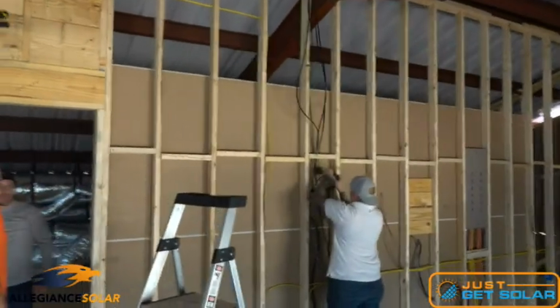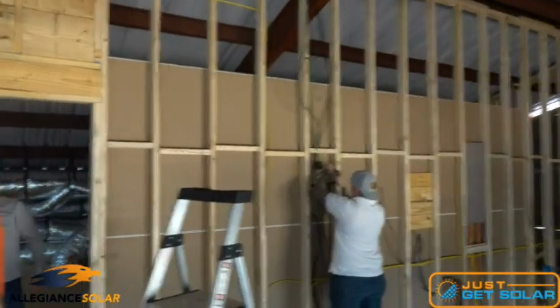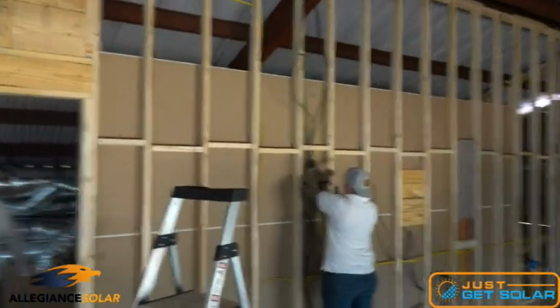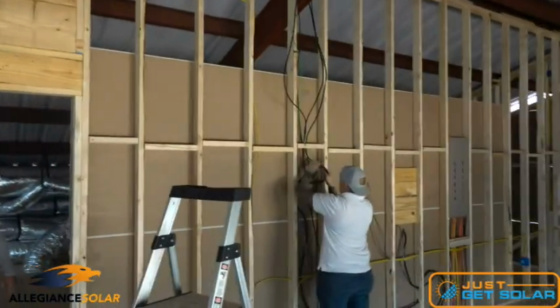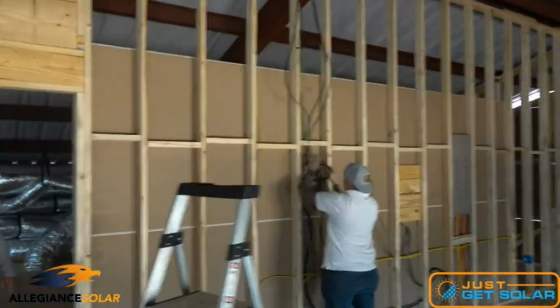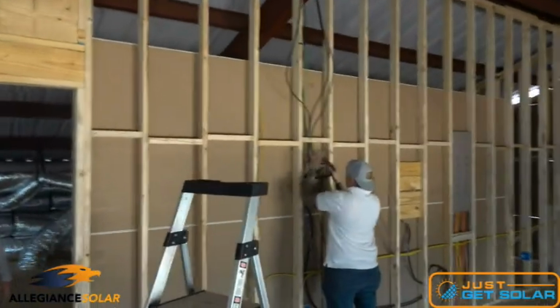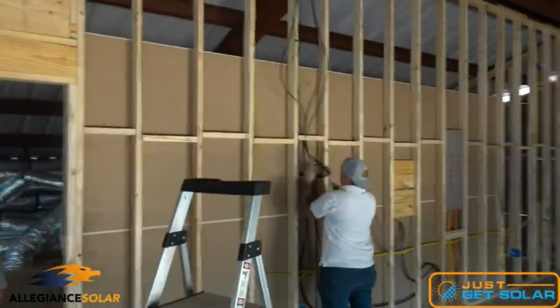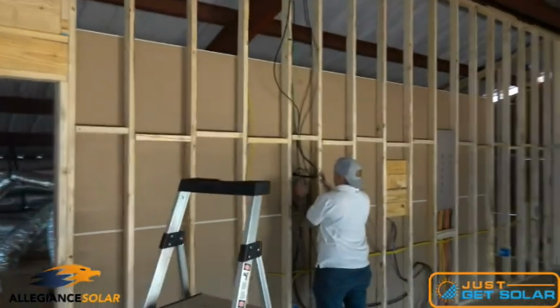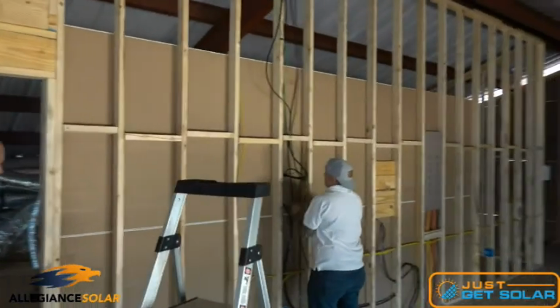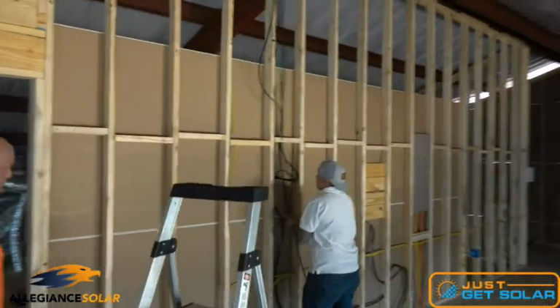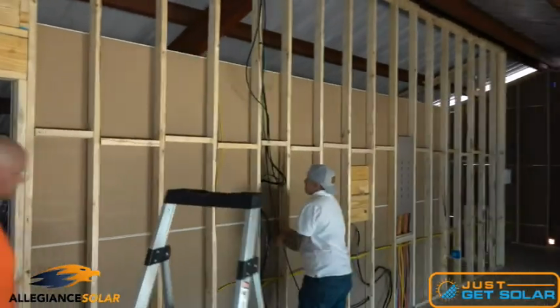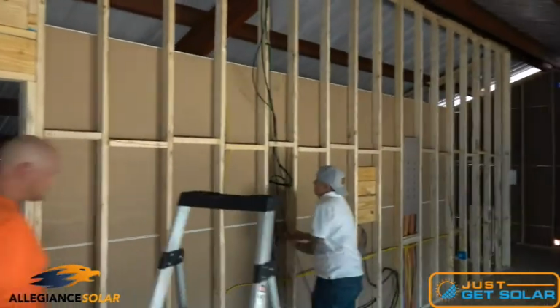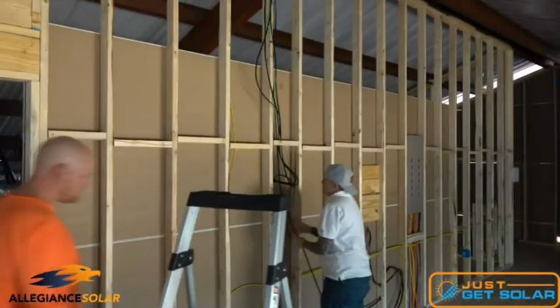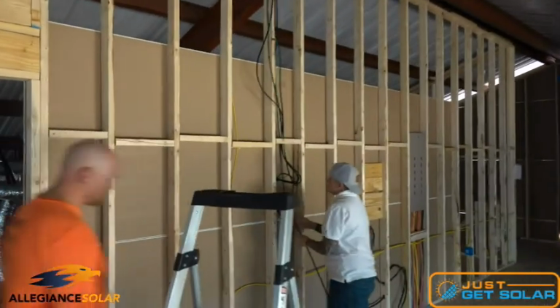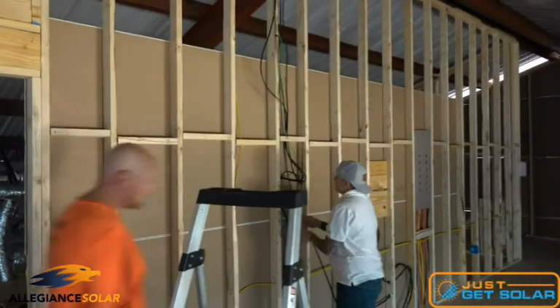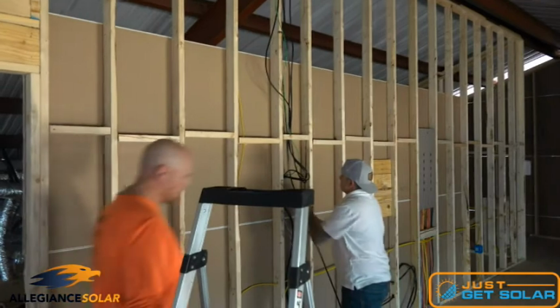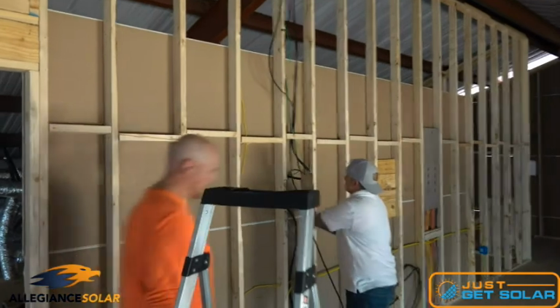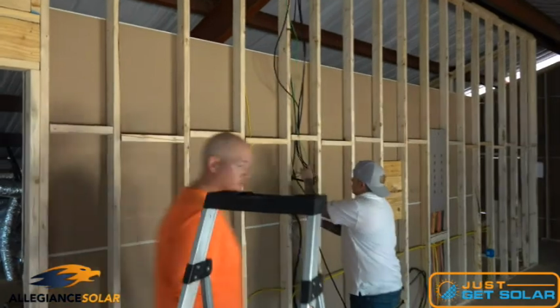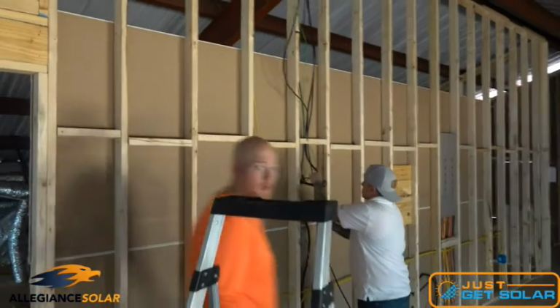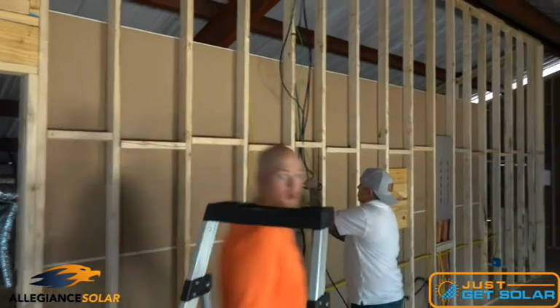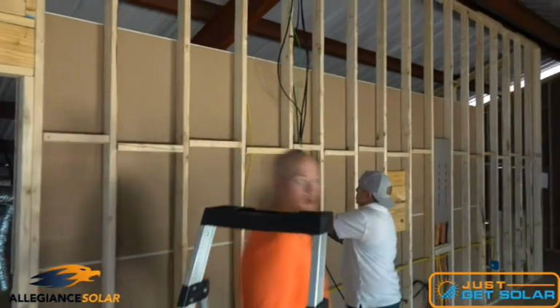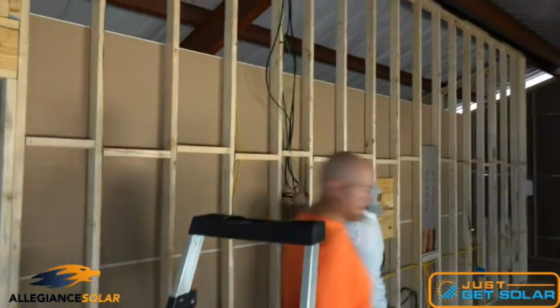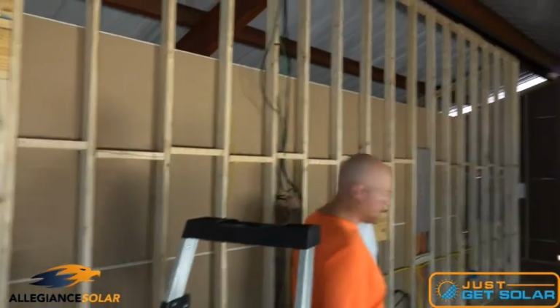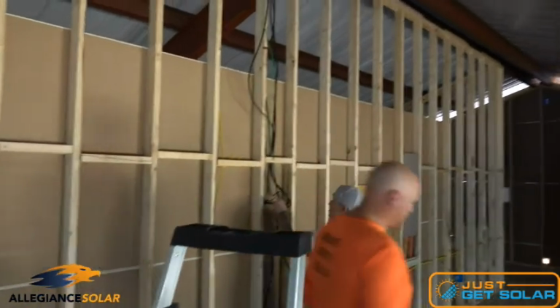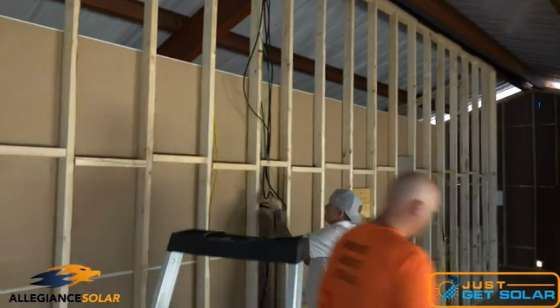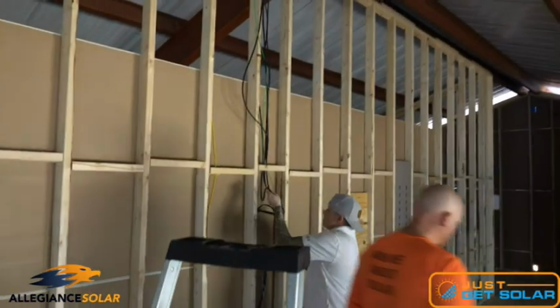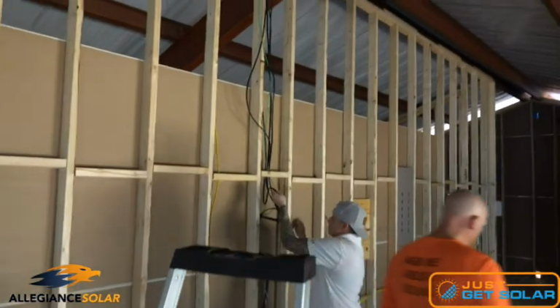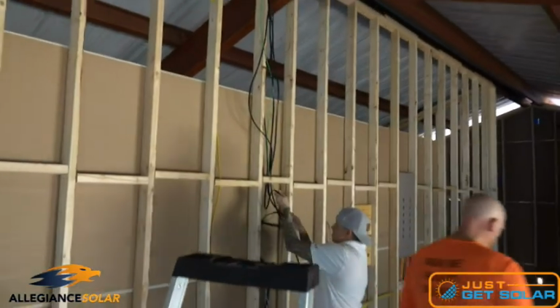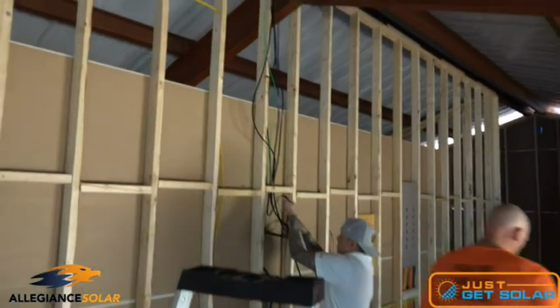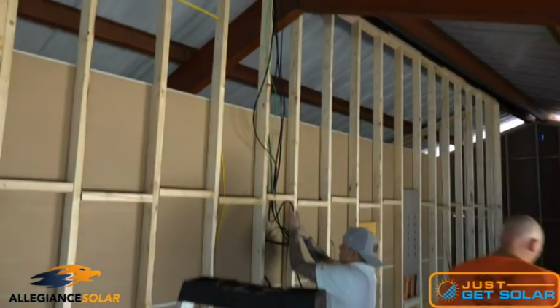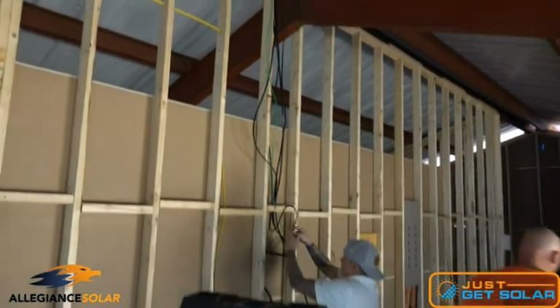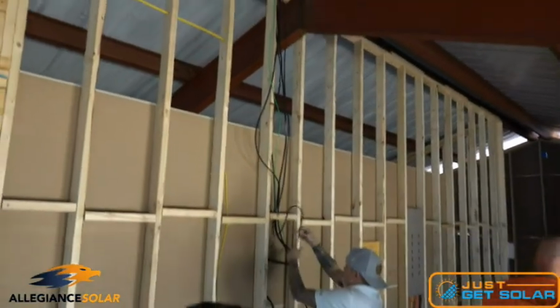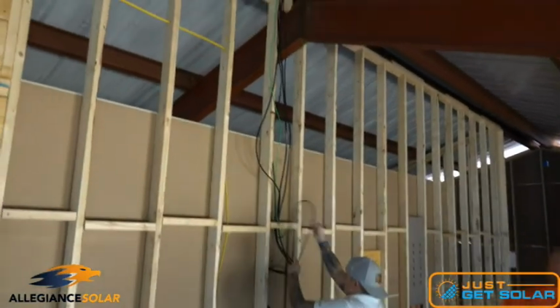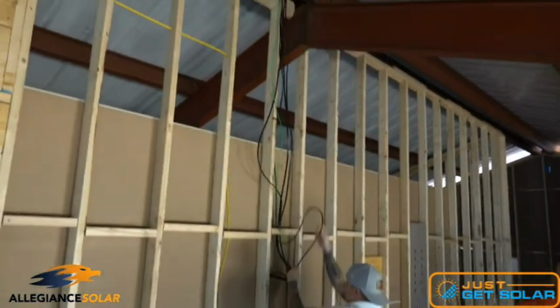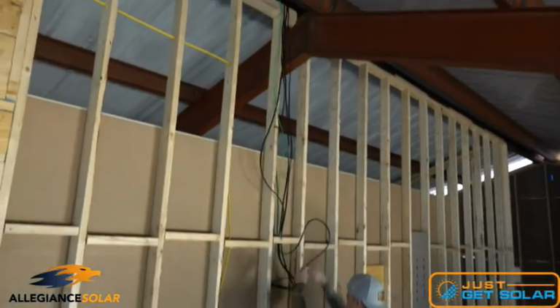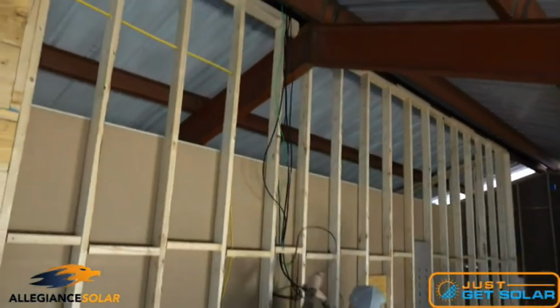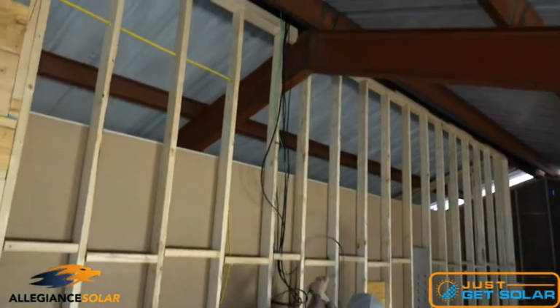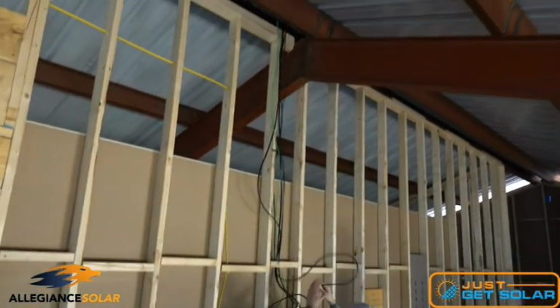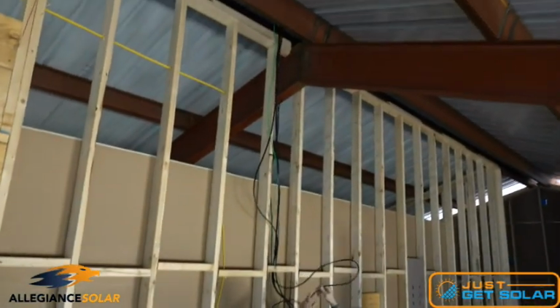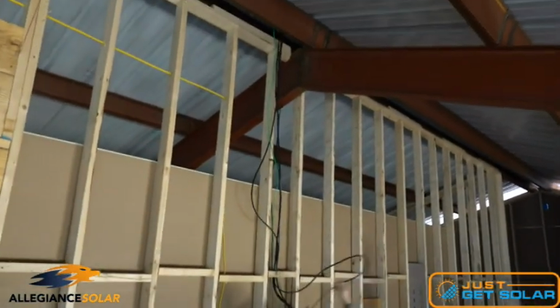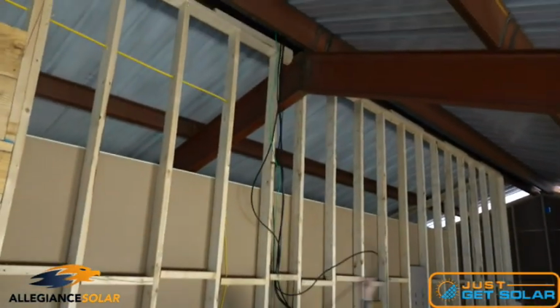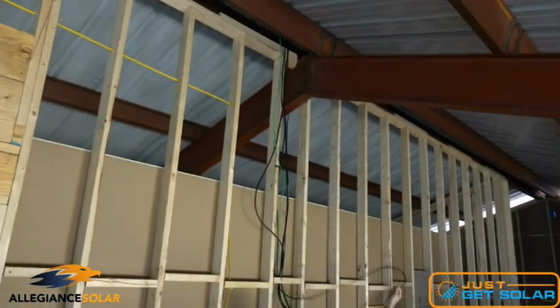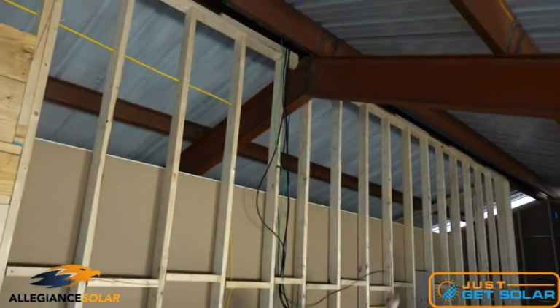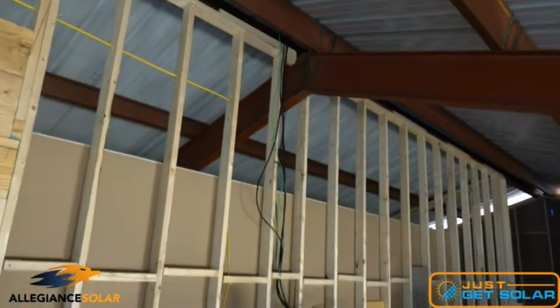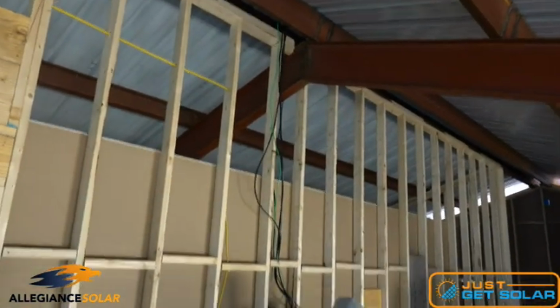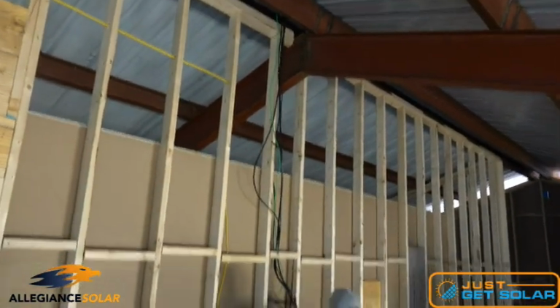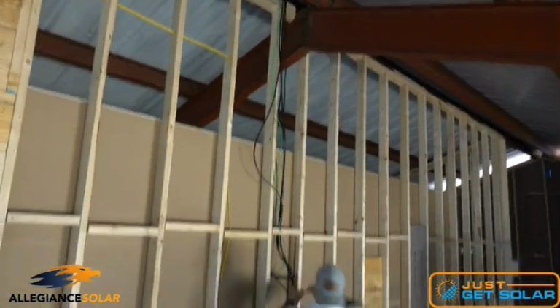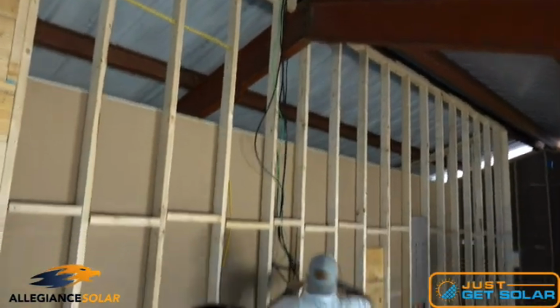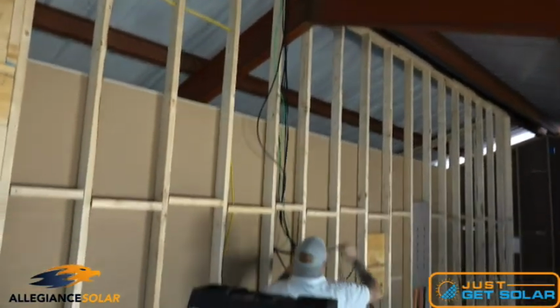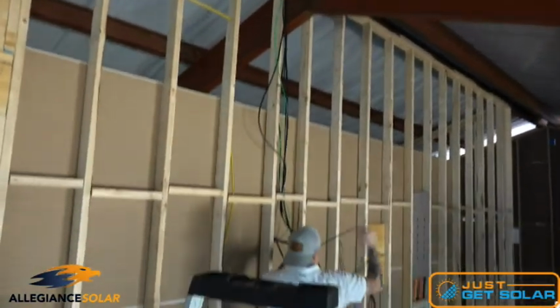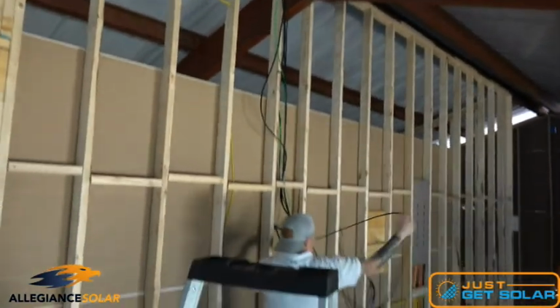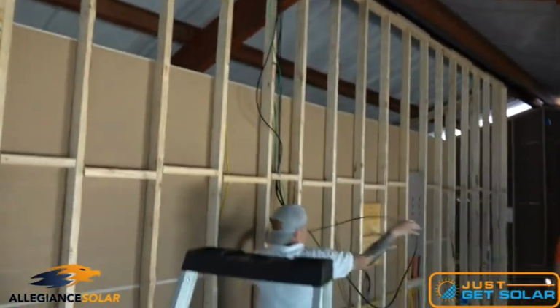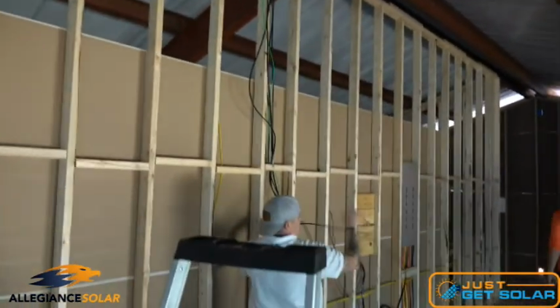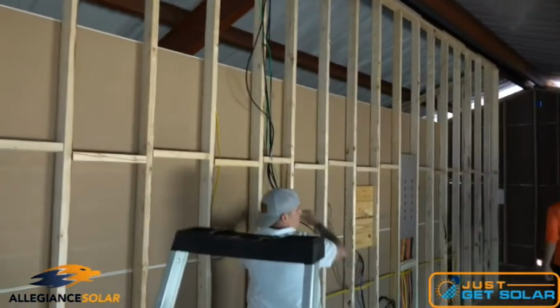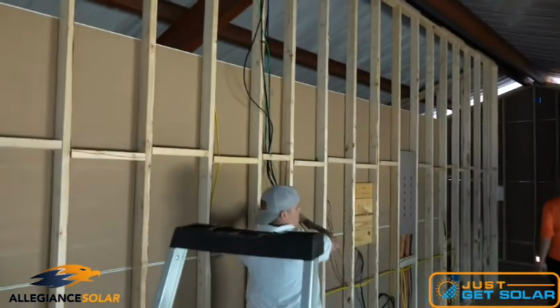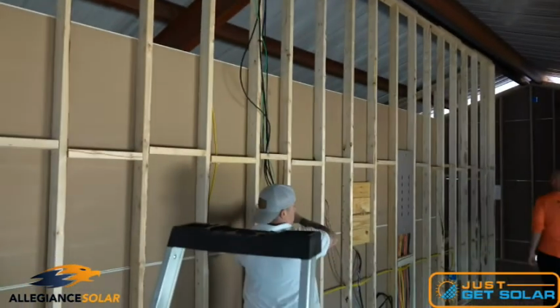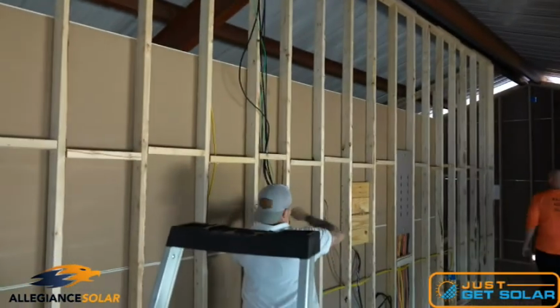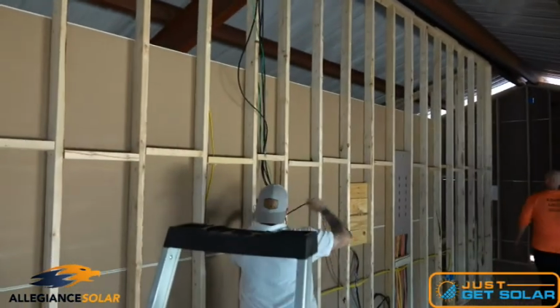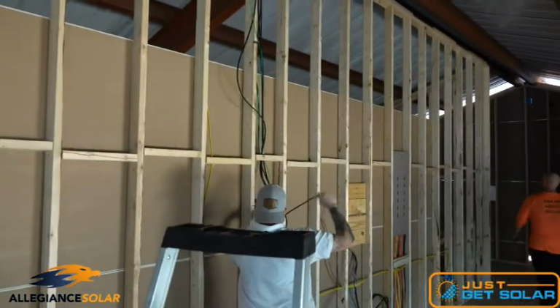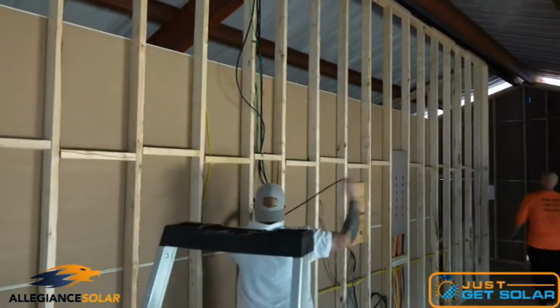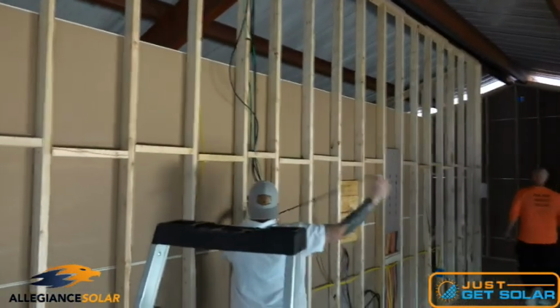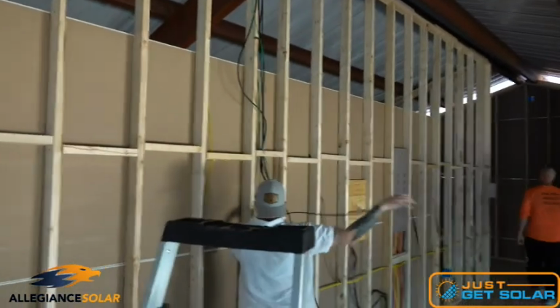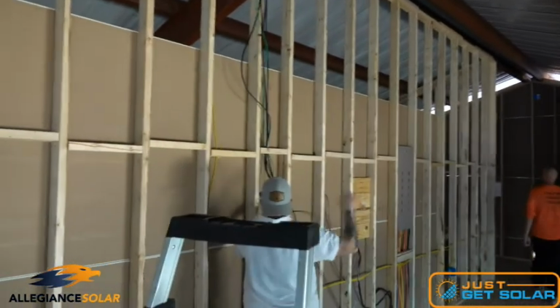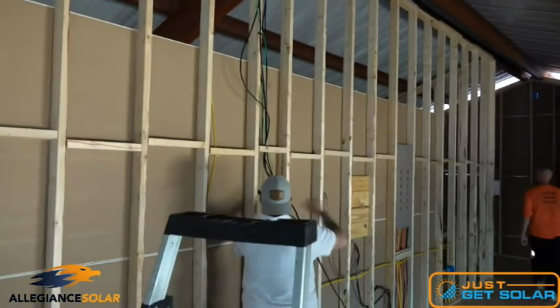We're pulling the run from the roof into the smart switch.